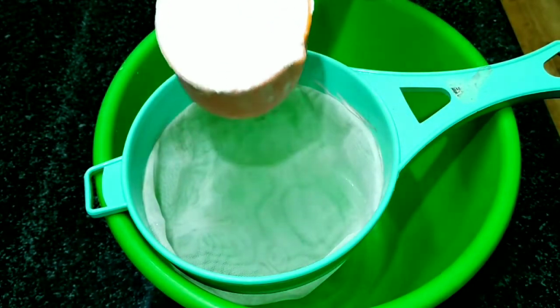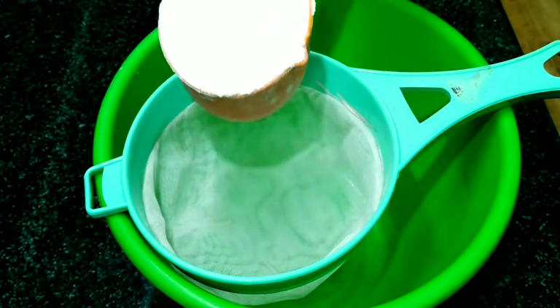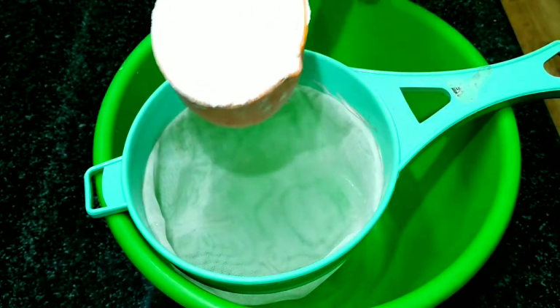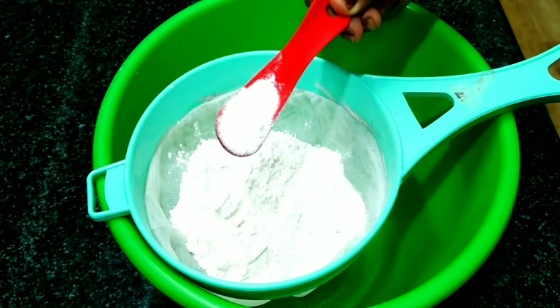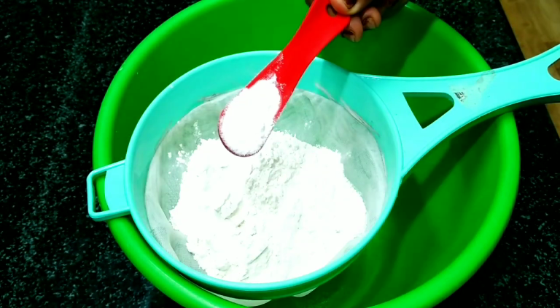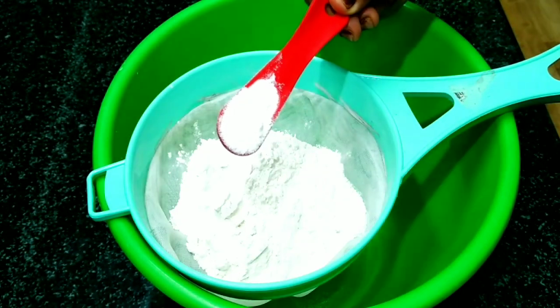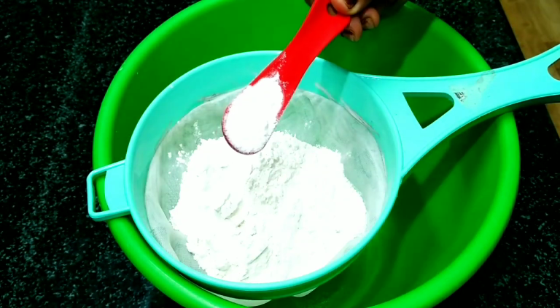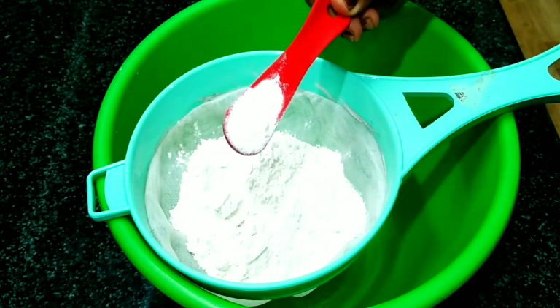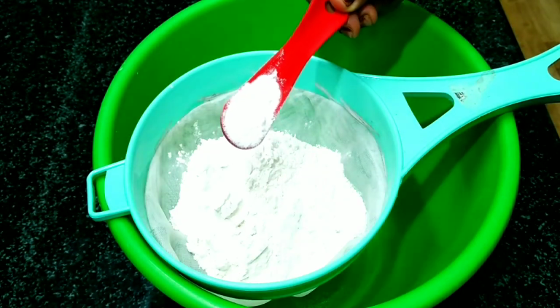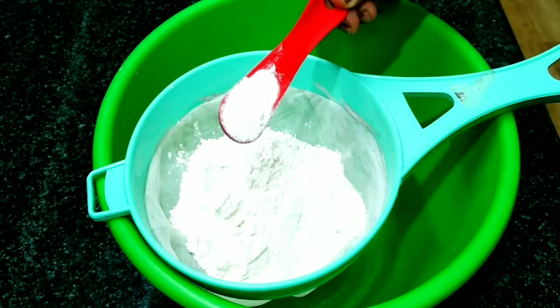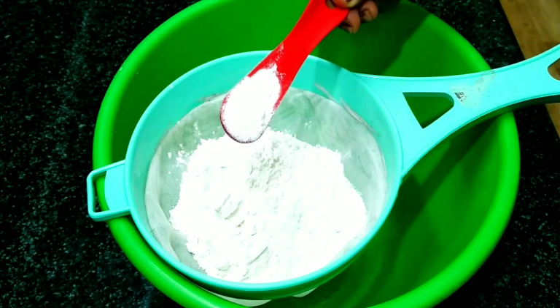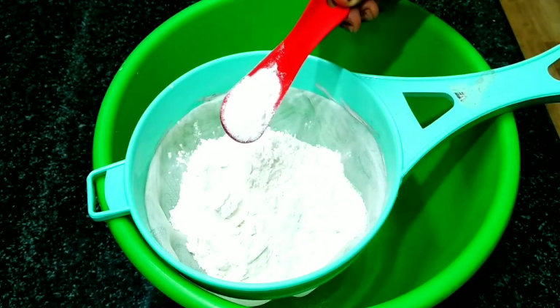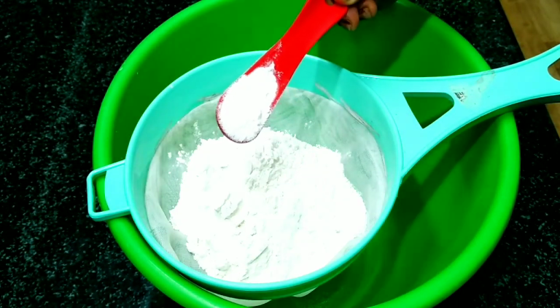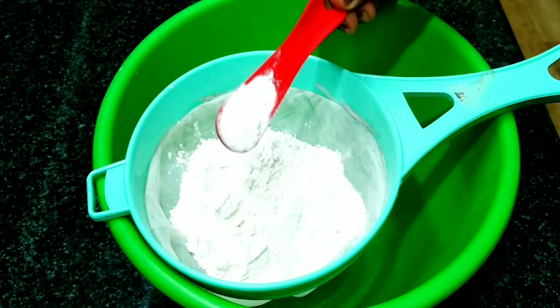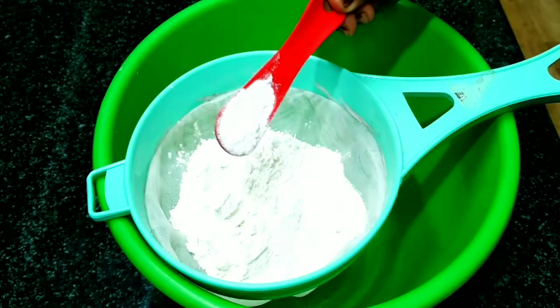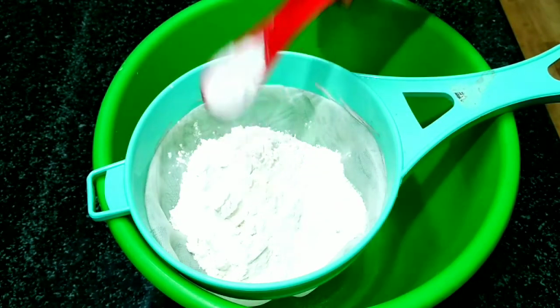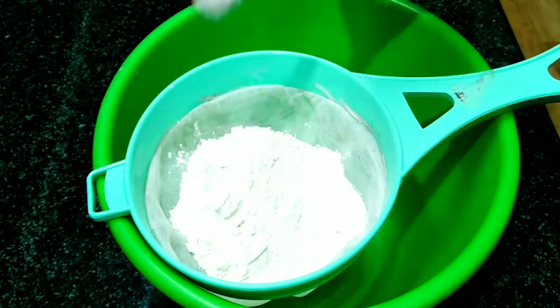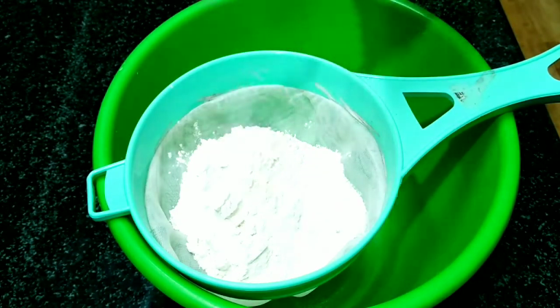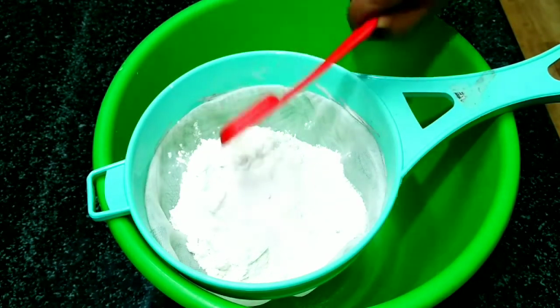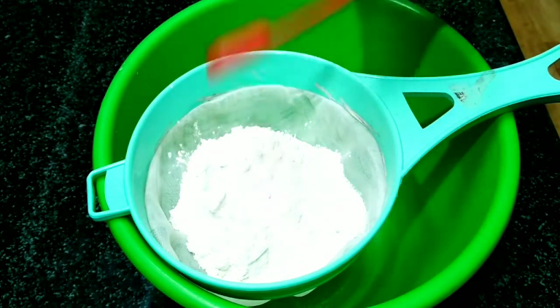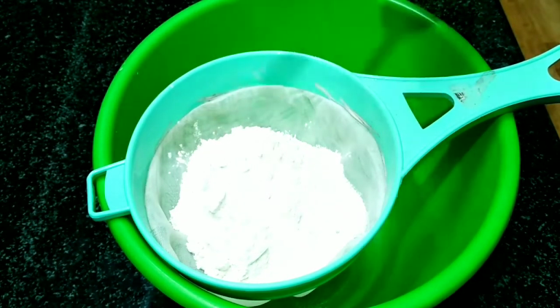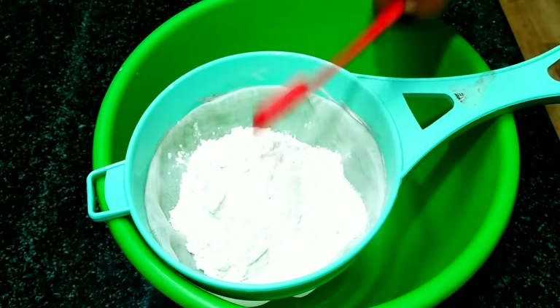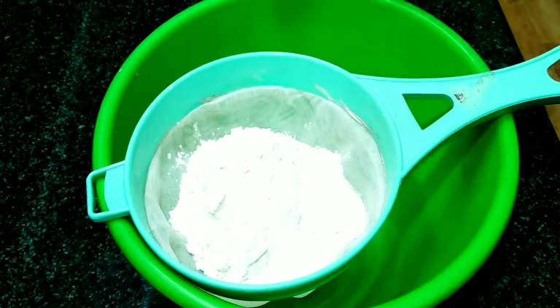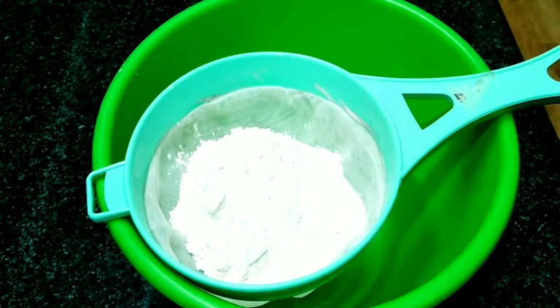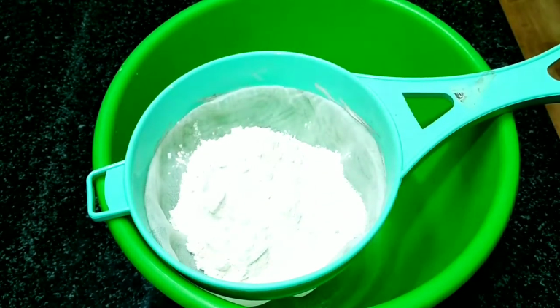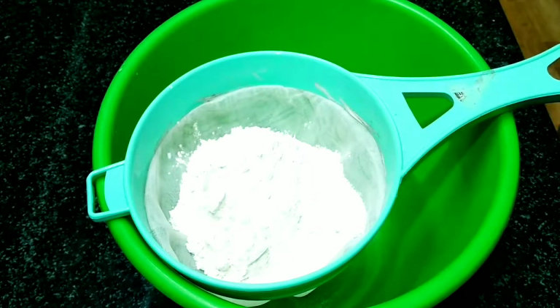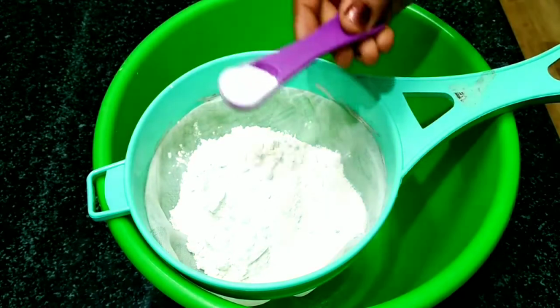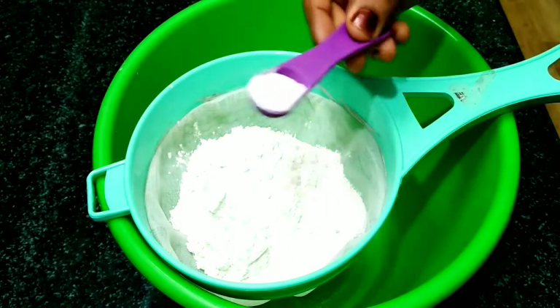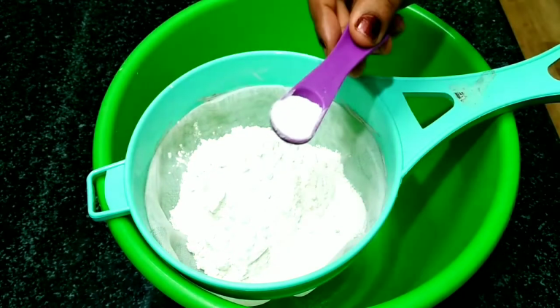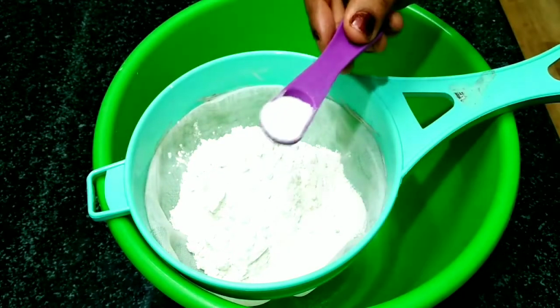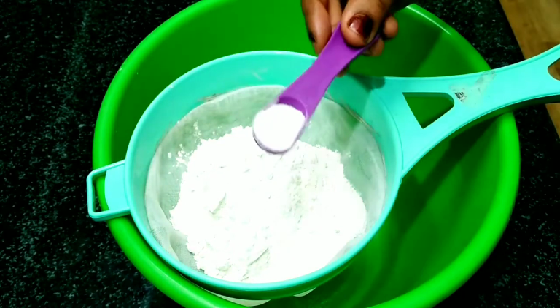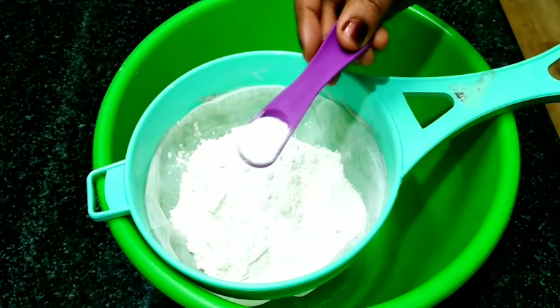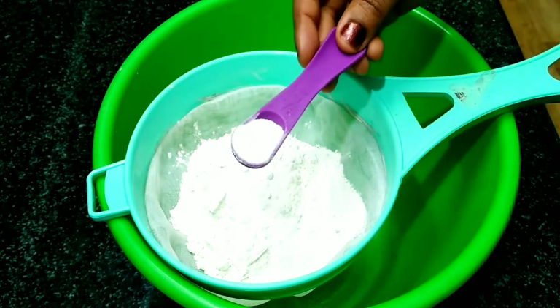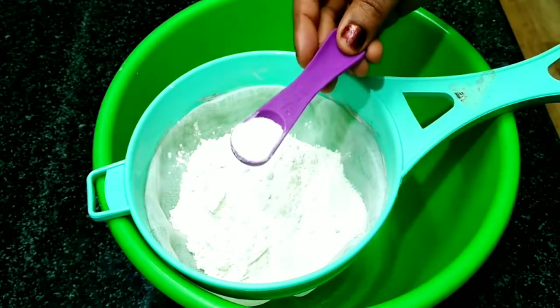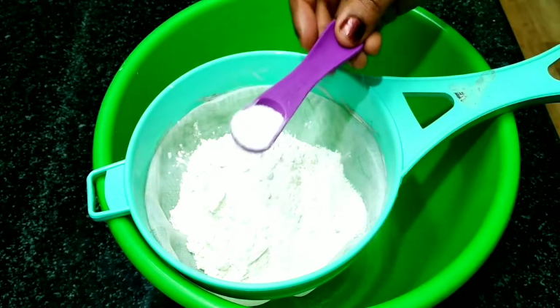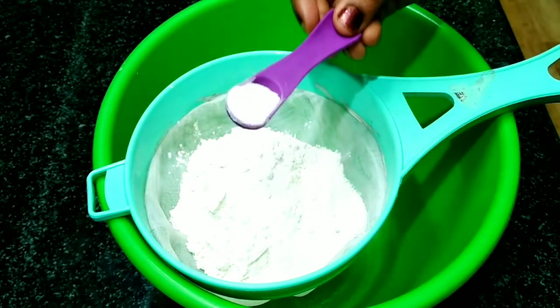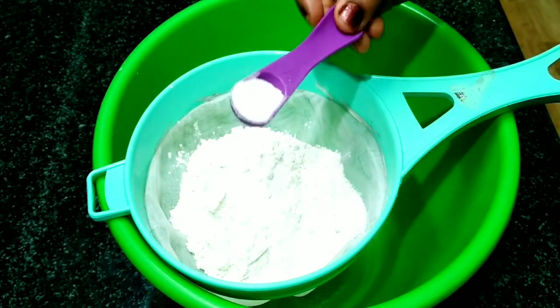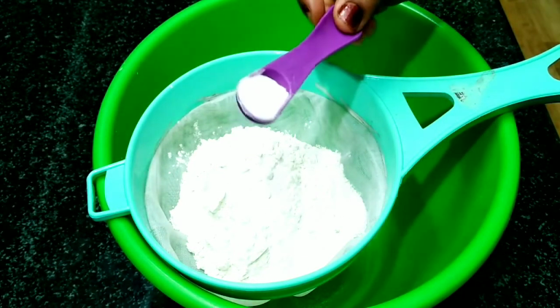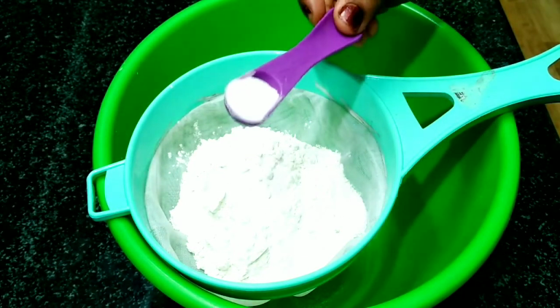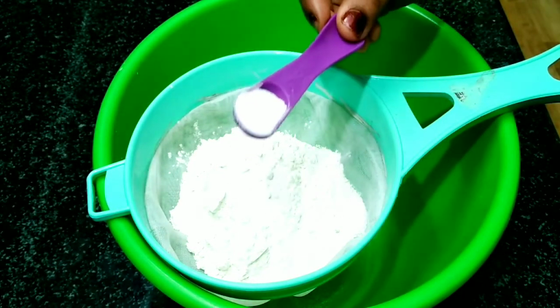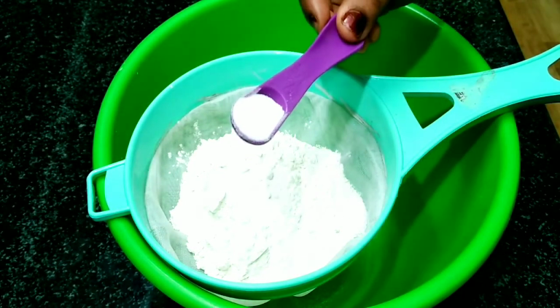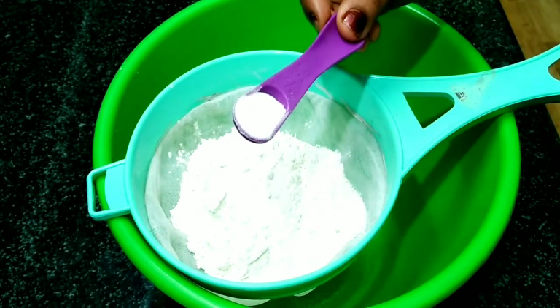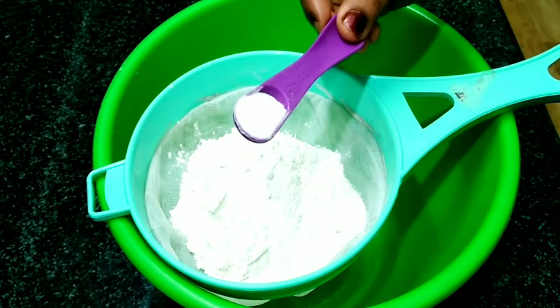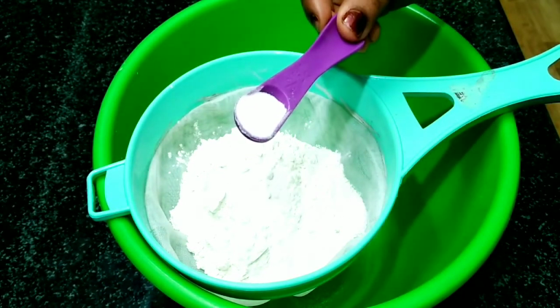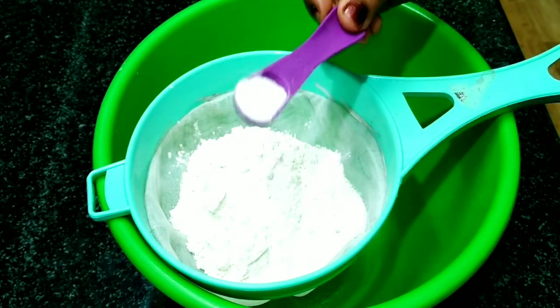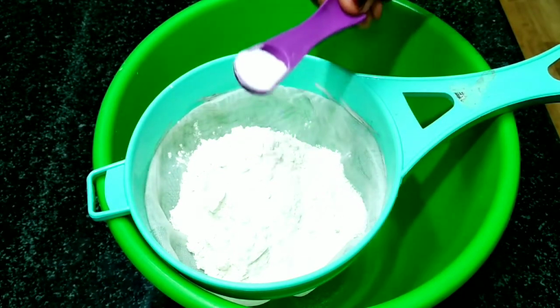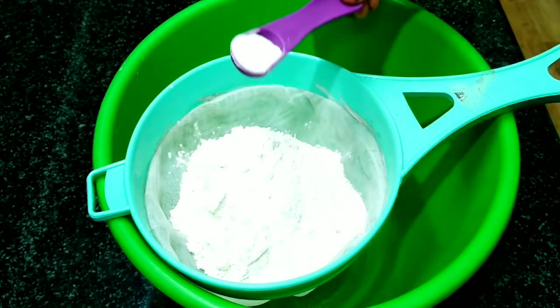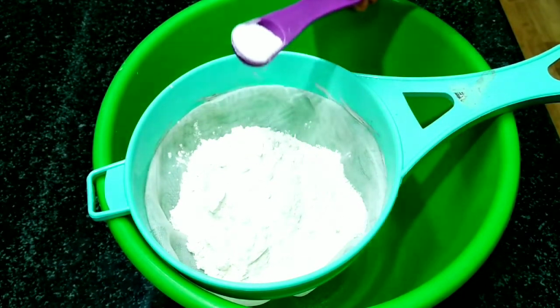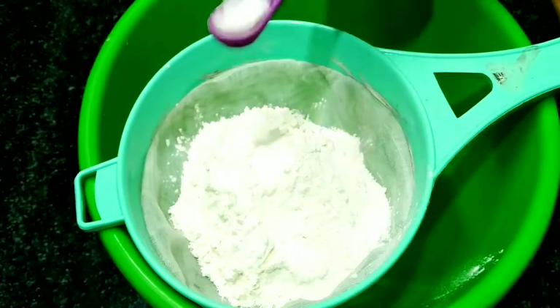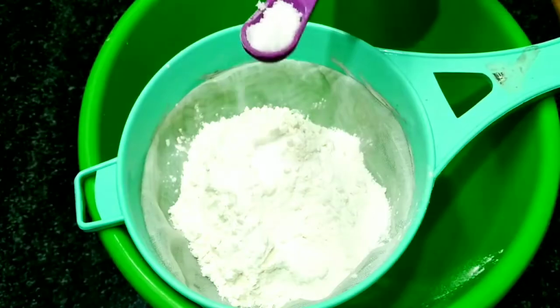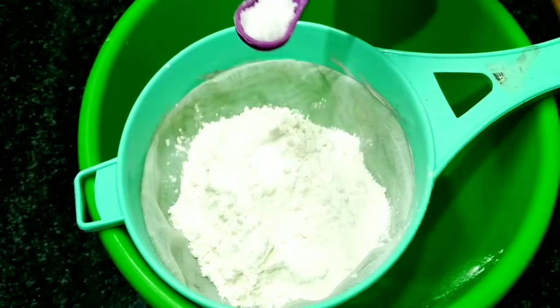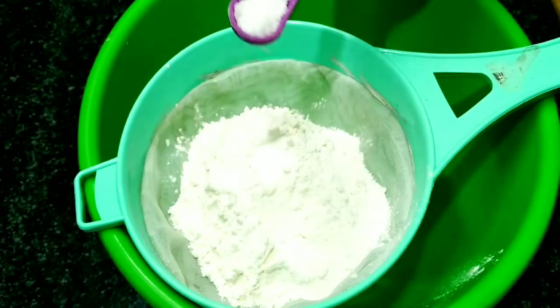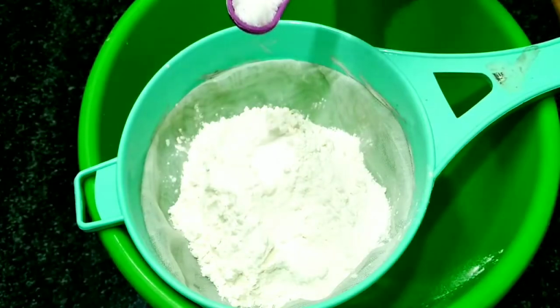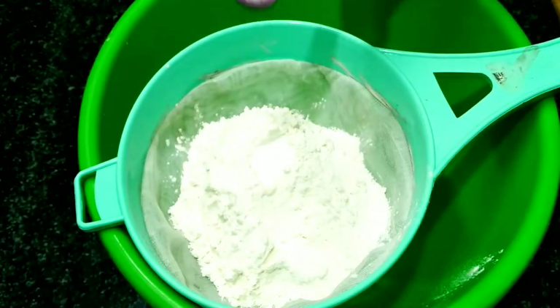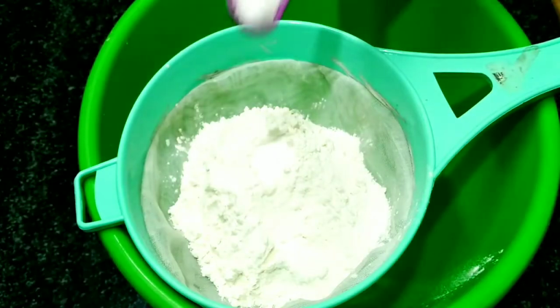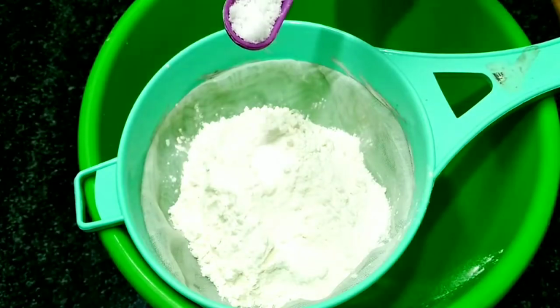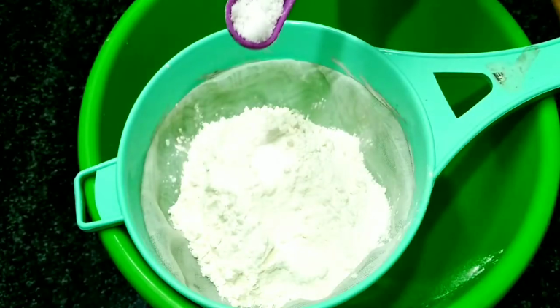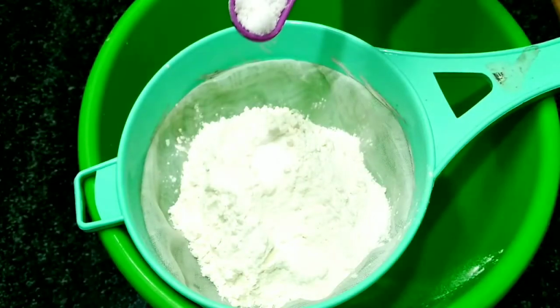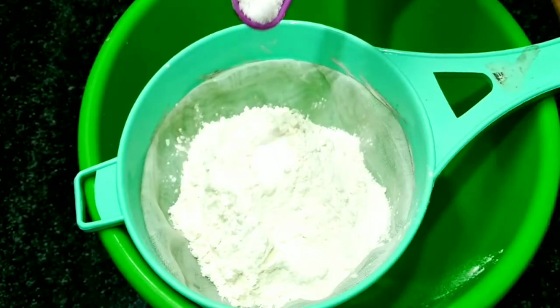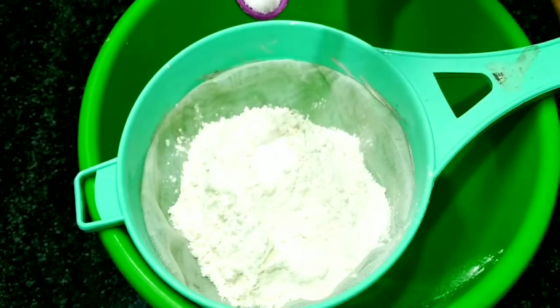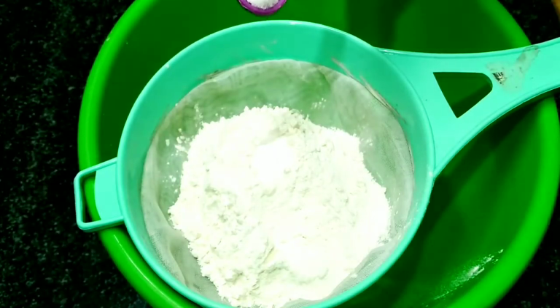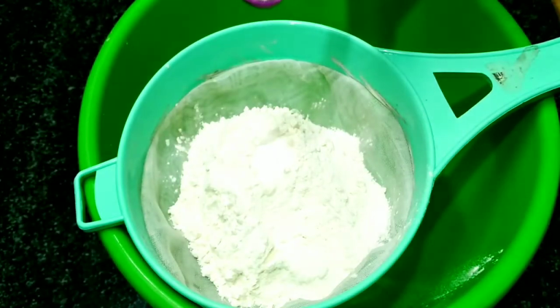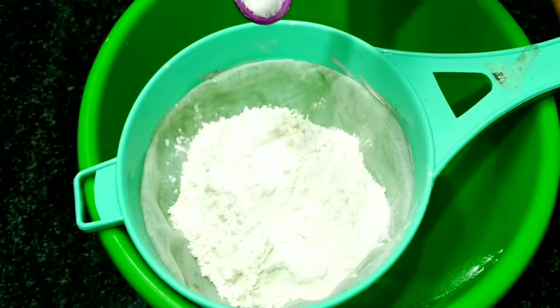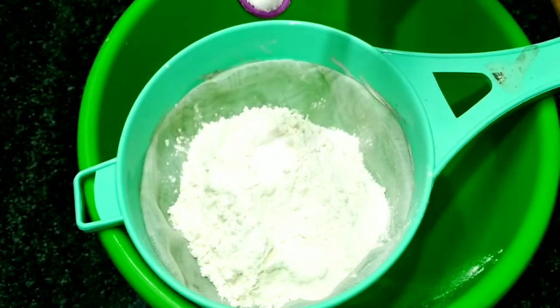1 tablespoon of baking powder. 2 tablespoons of baking soda.